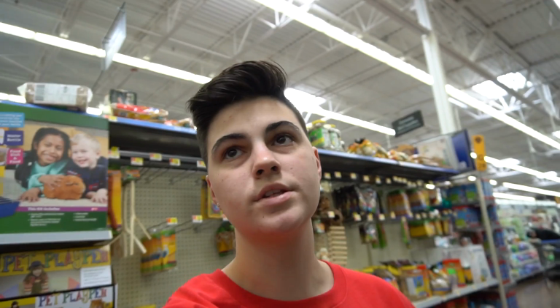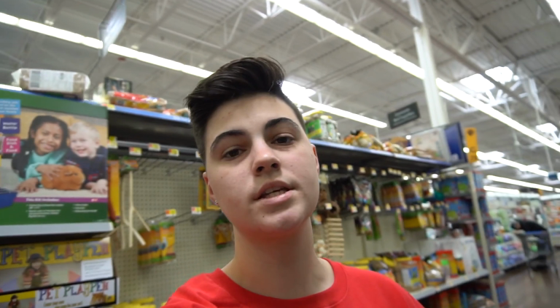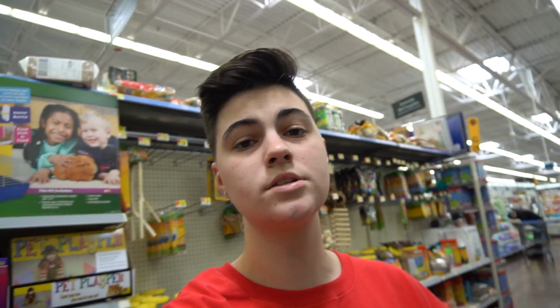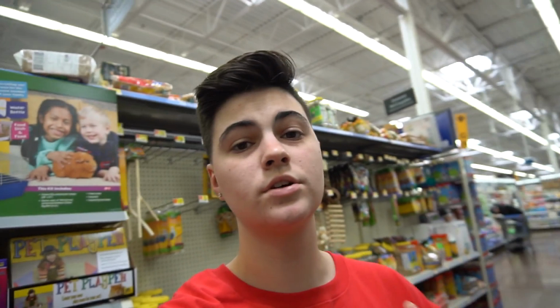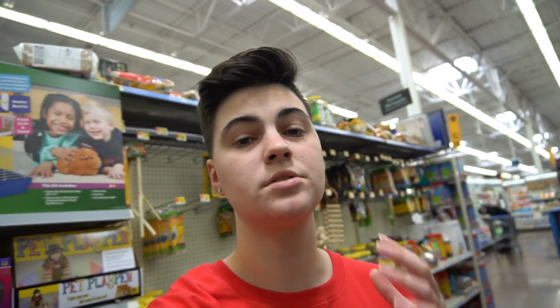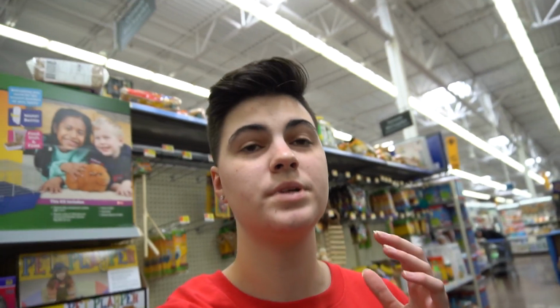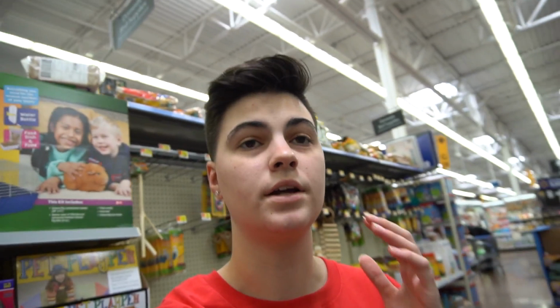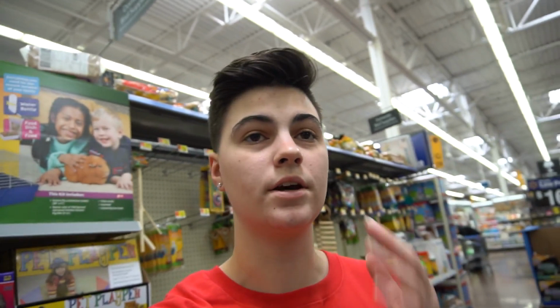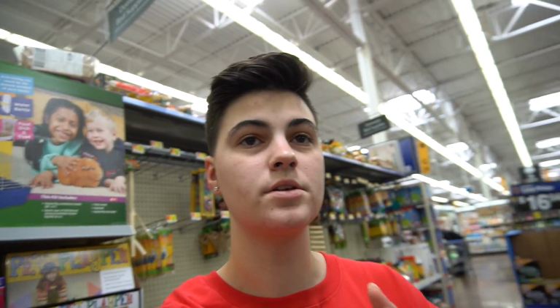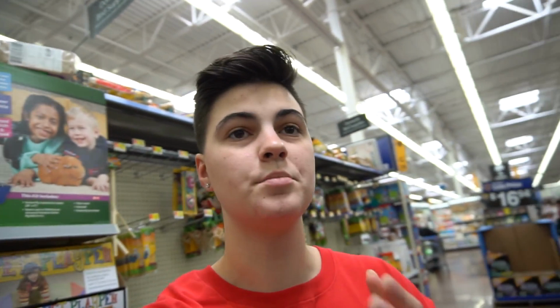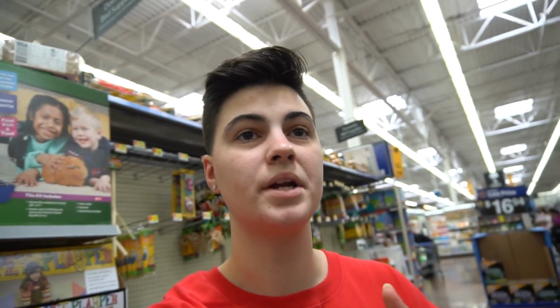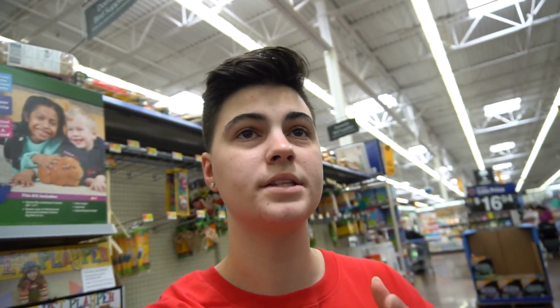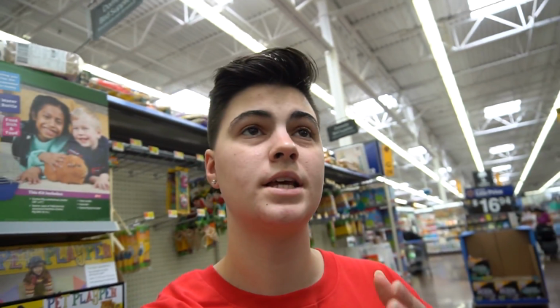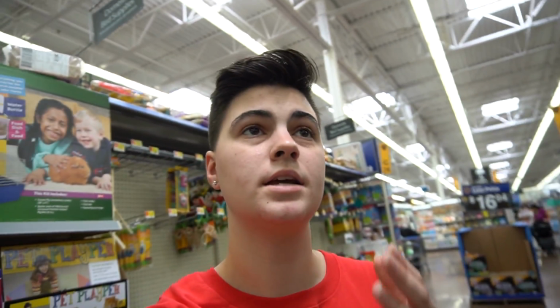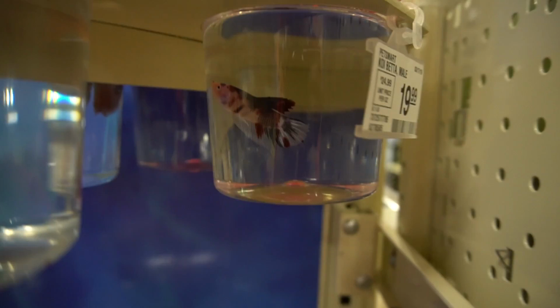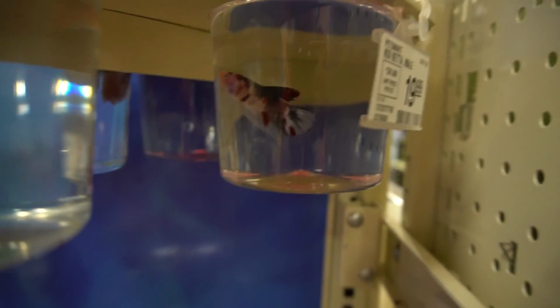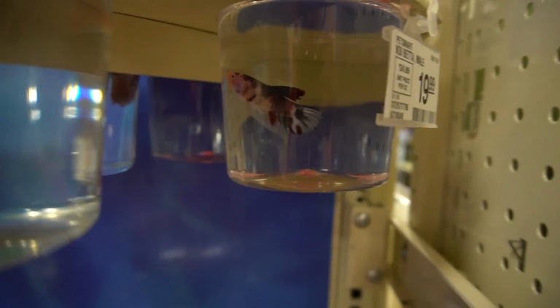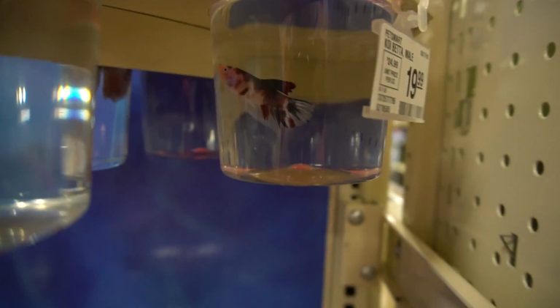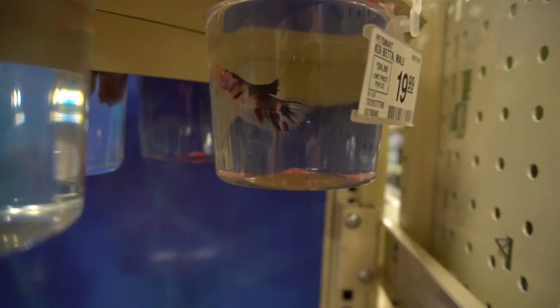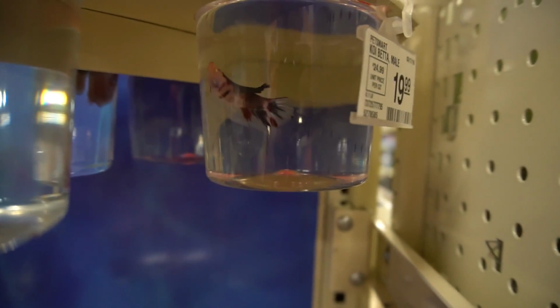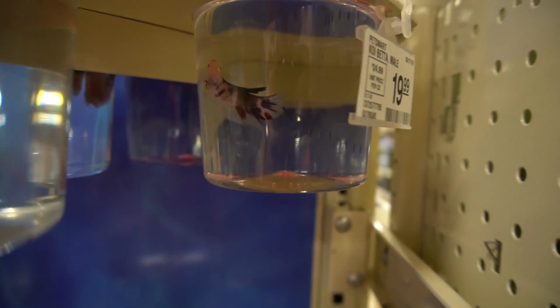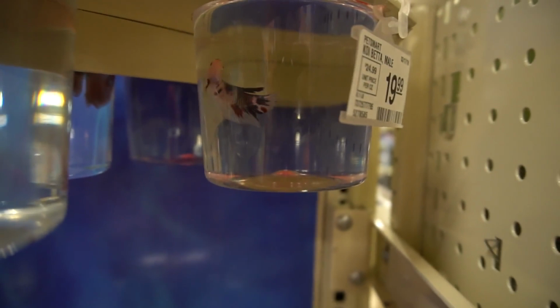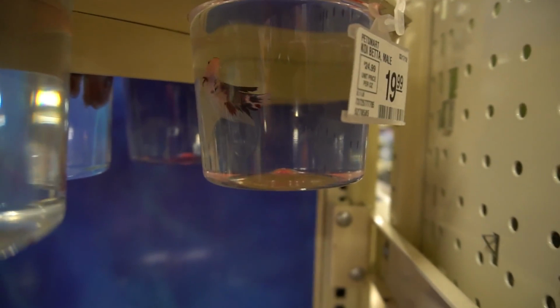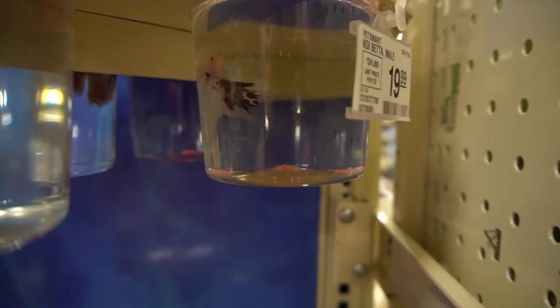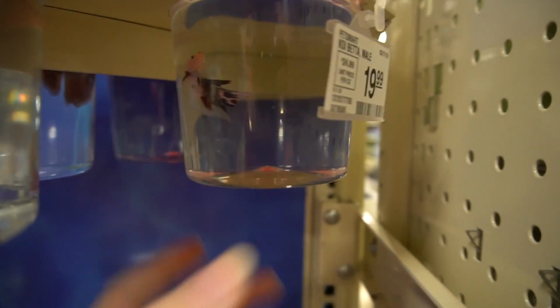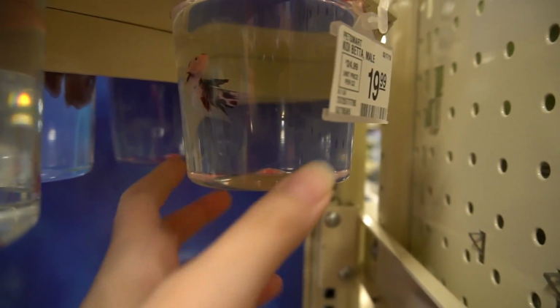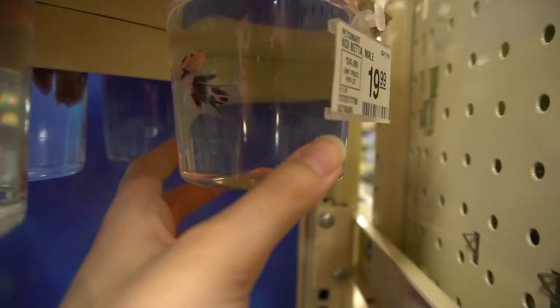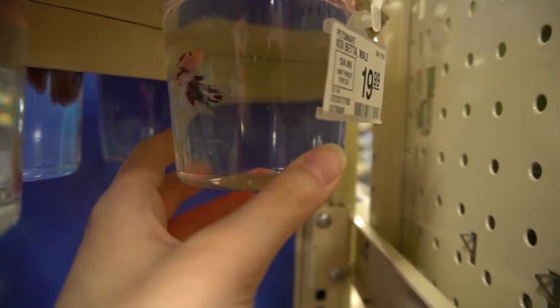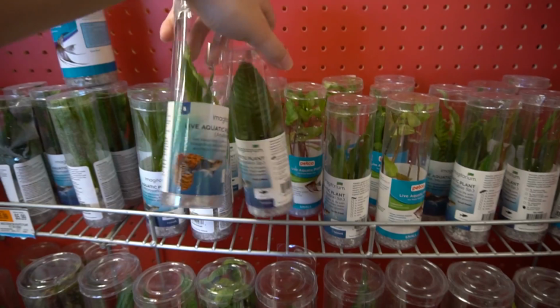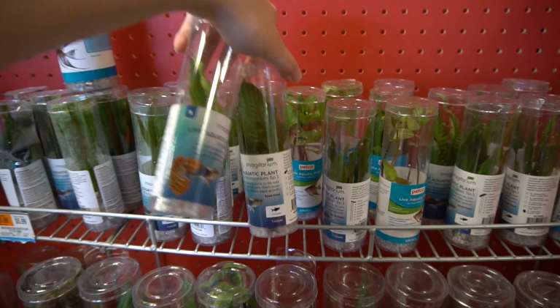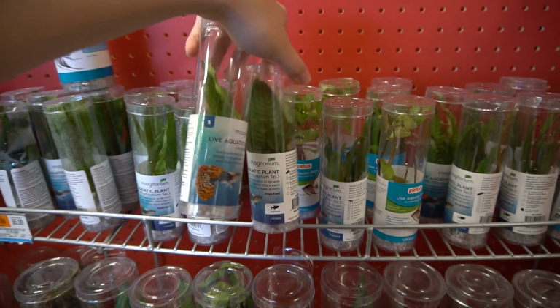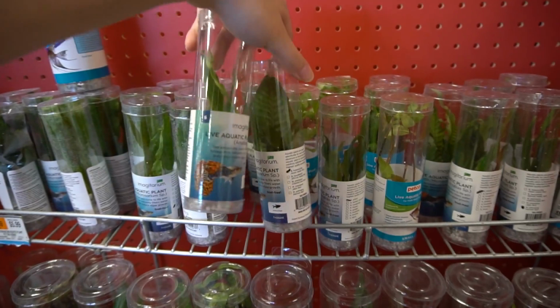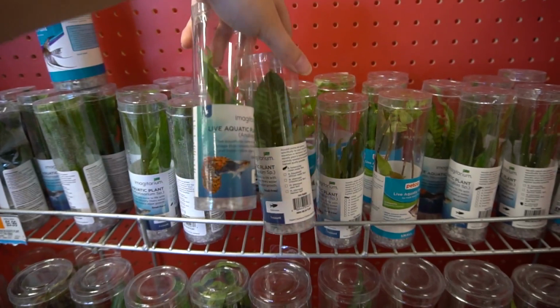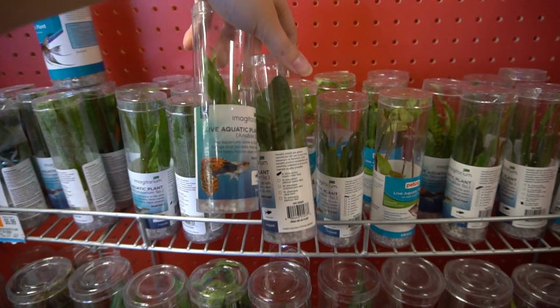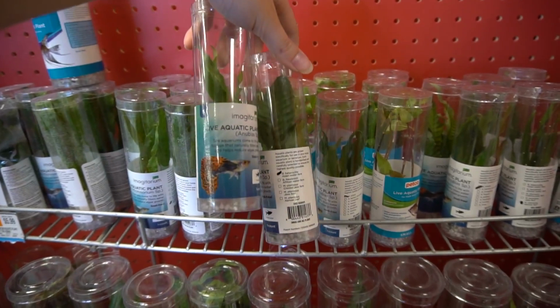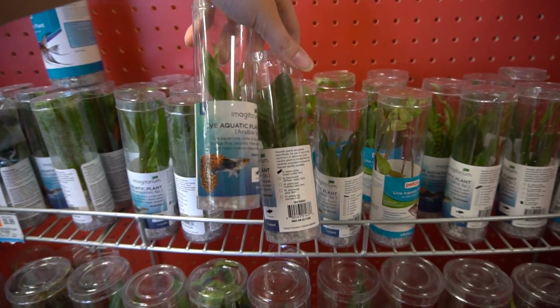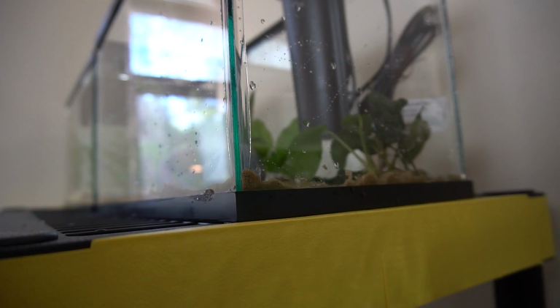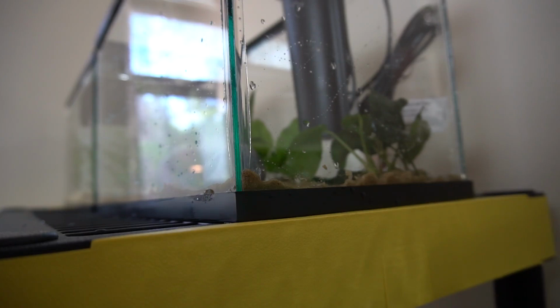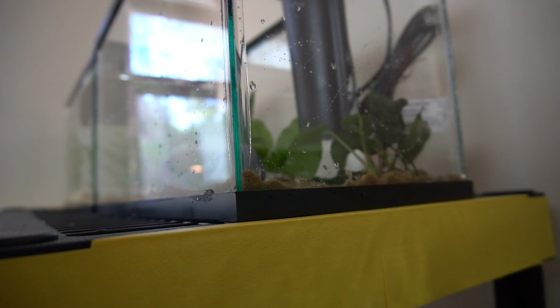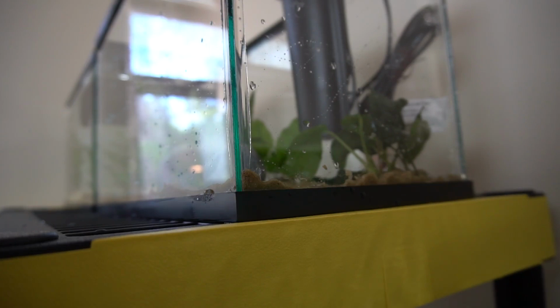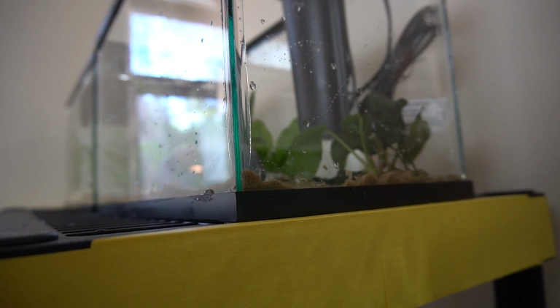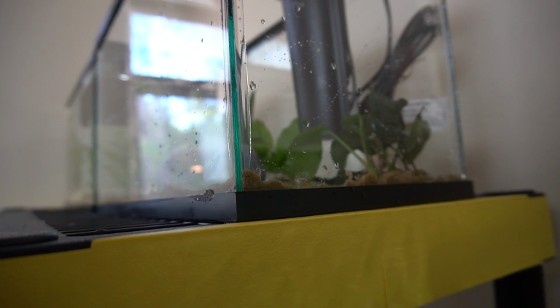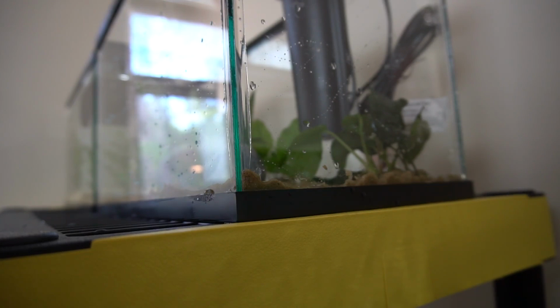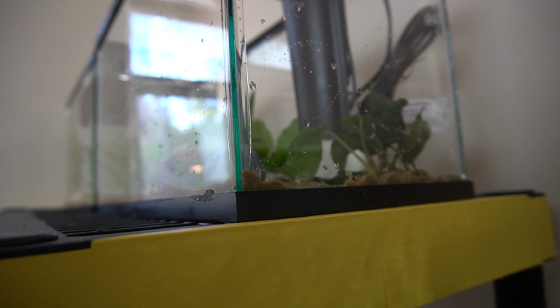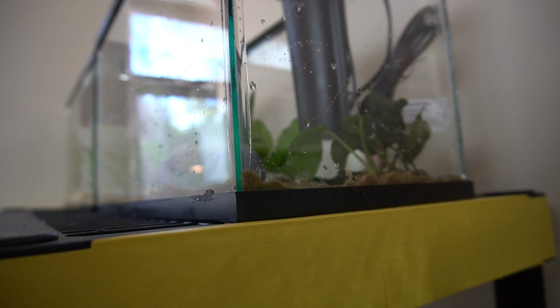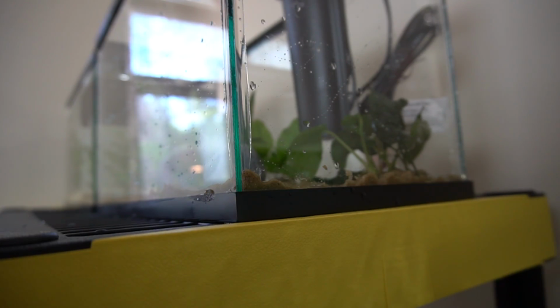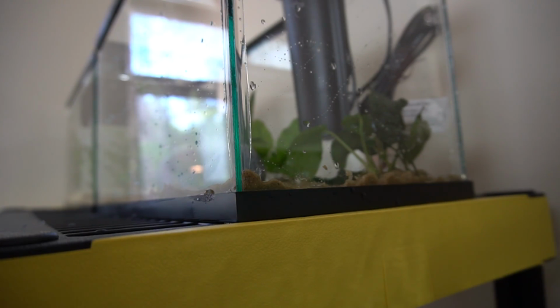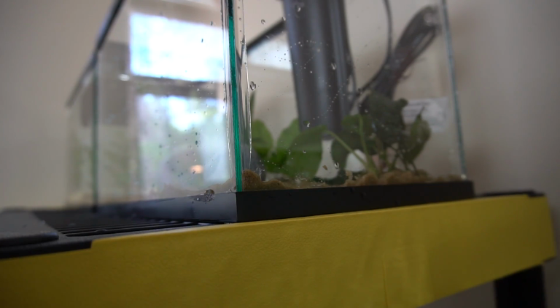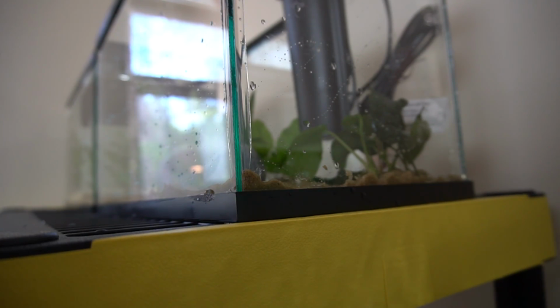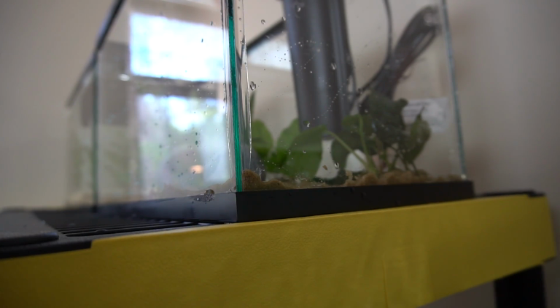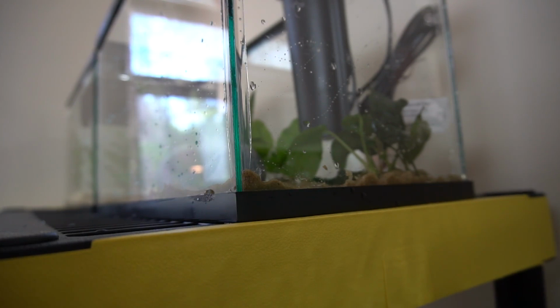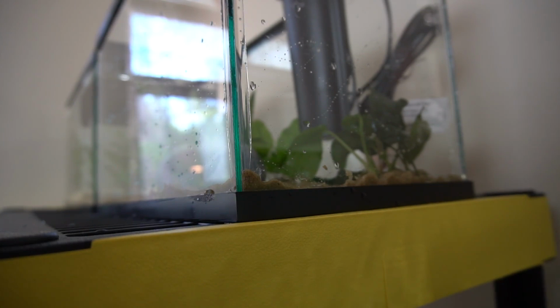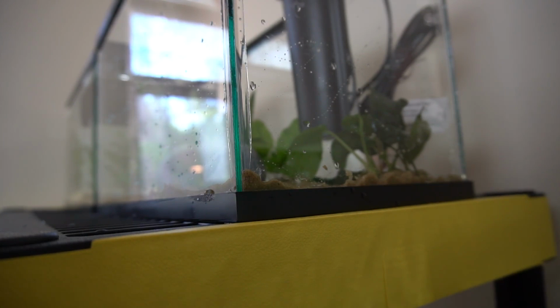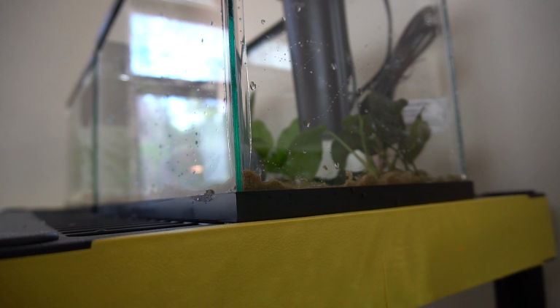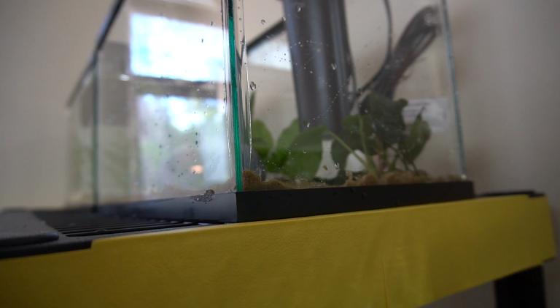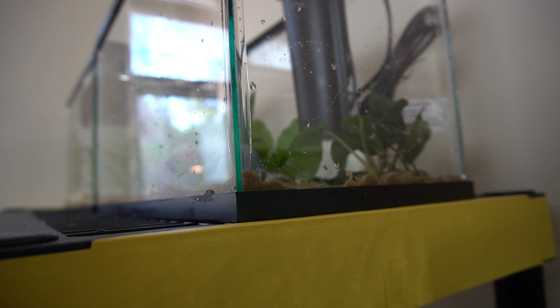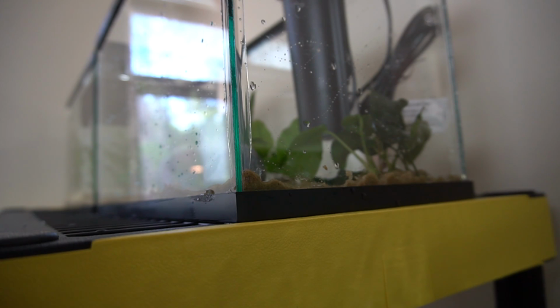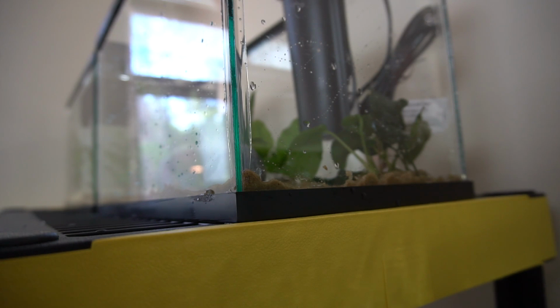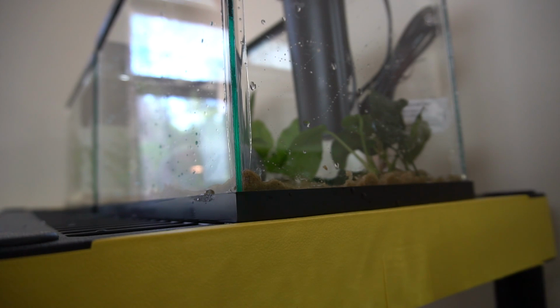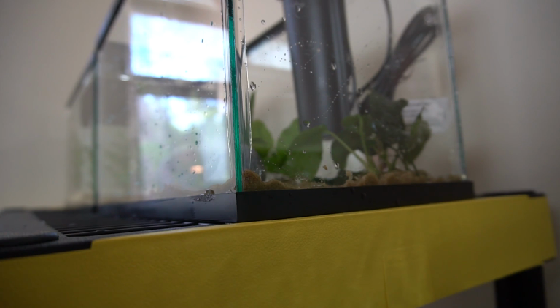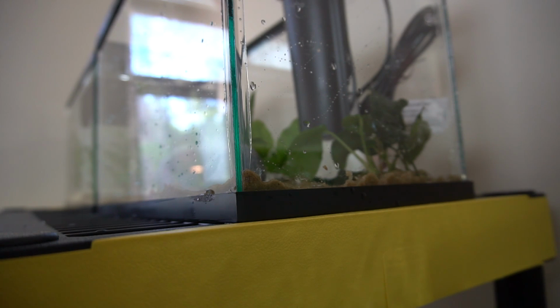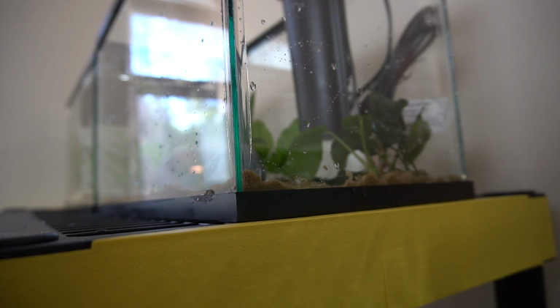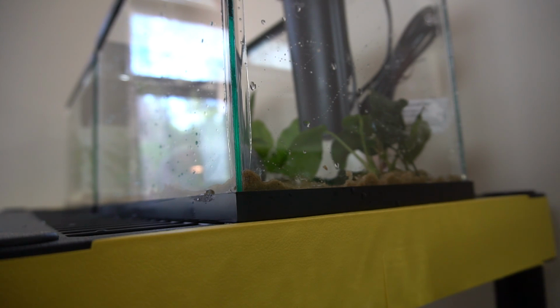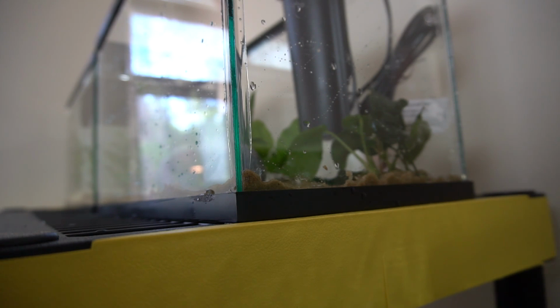This is going to be another betta tank. This one's really nice — it's a koi. Maybe we'll get this one. I don't want to show you guys too much, but let's go ahead and fill this thing out.